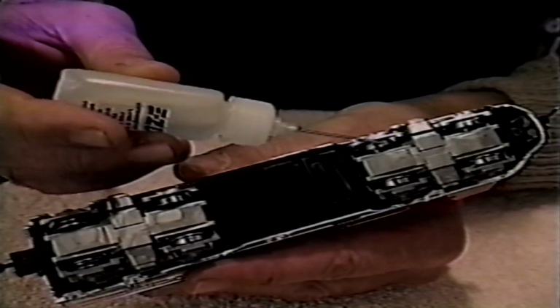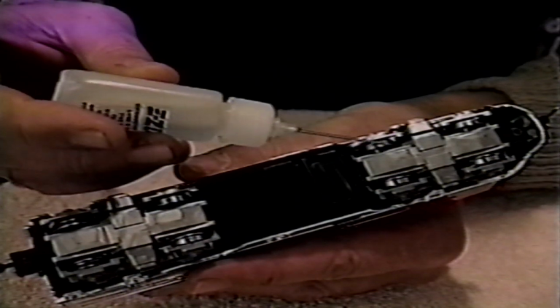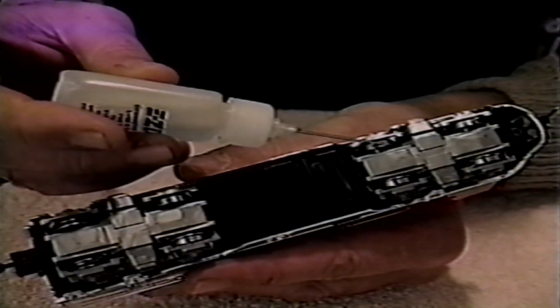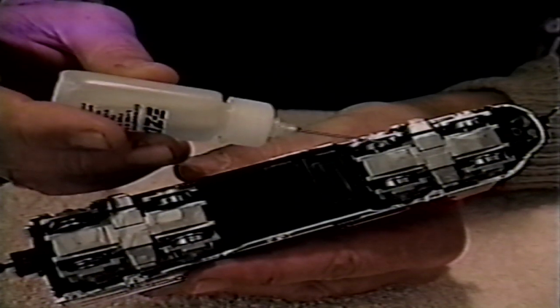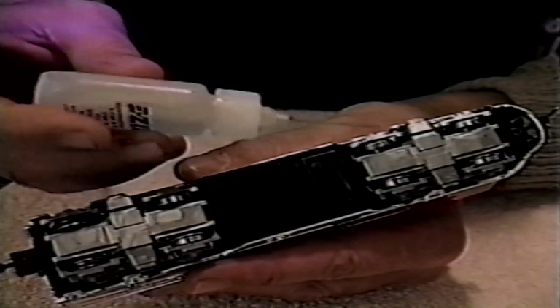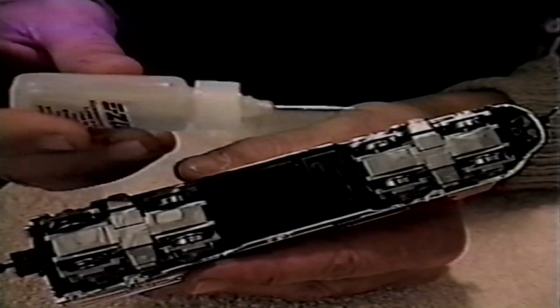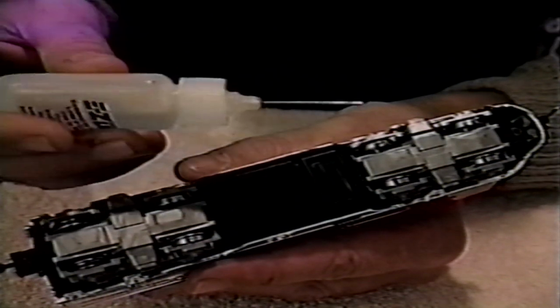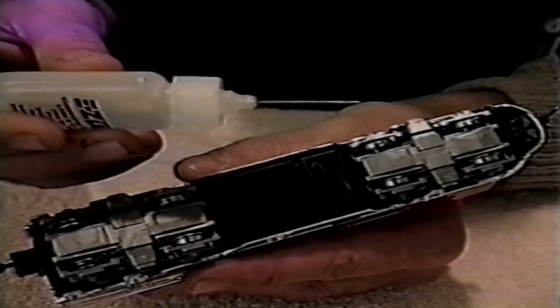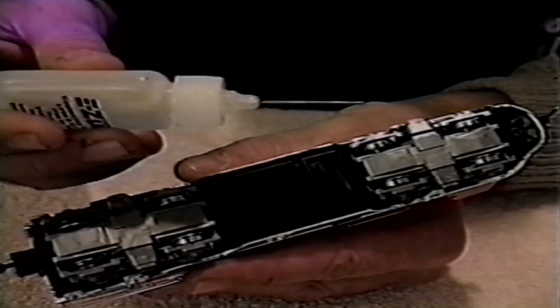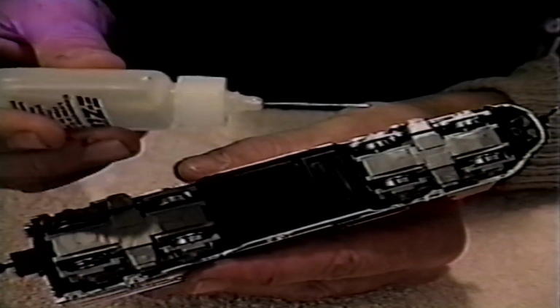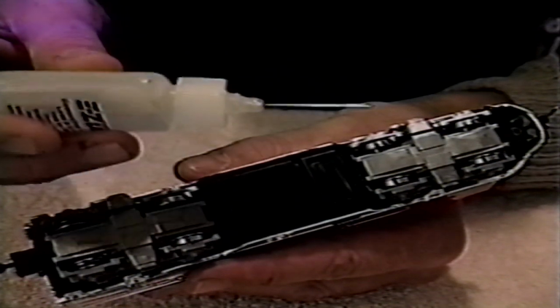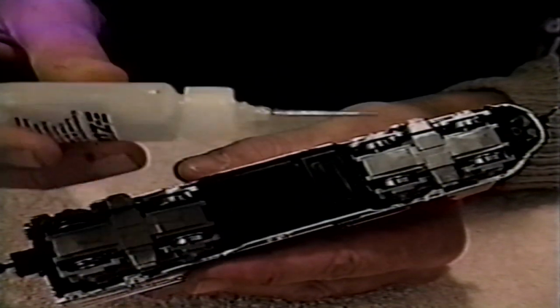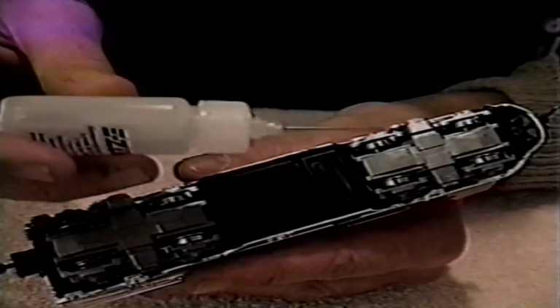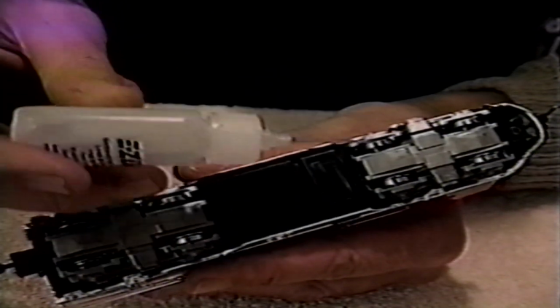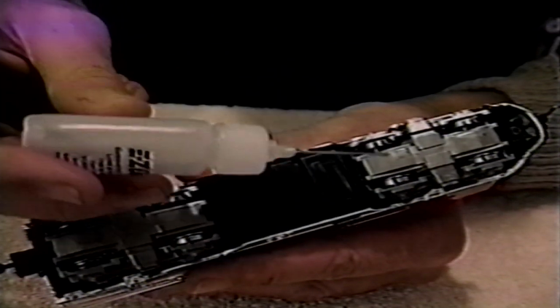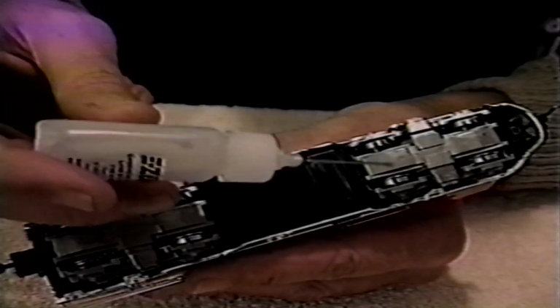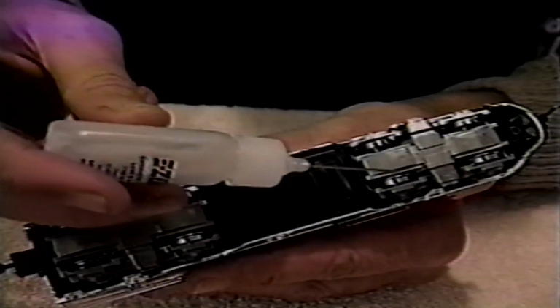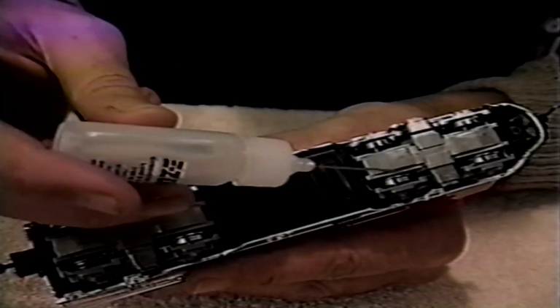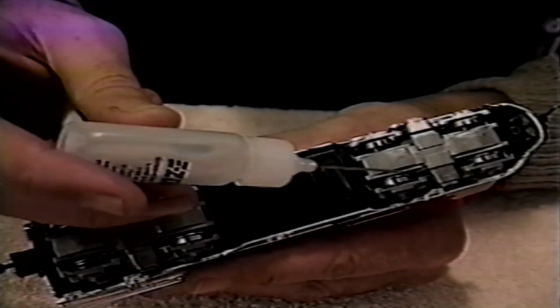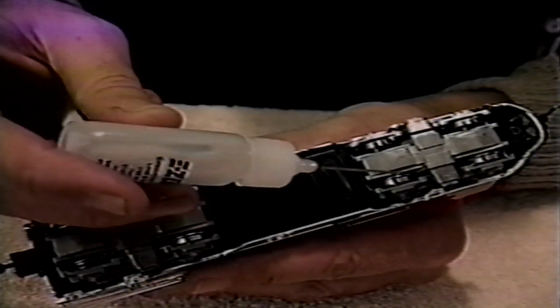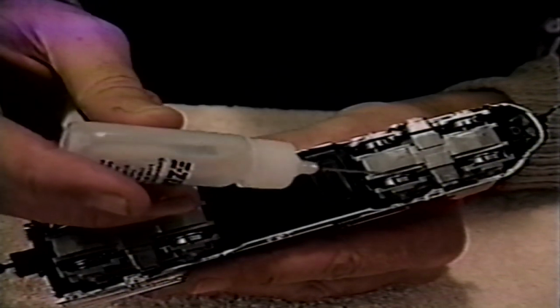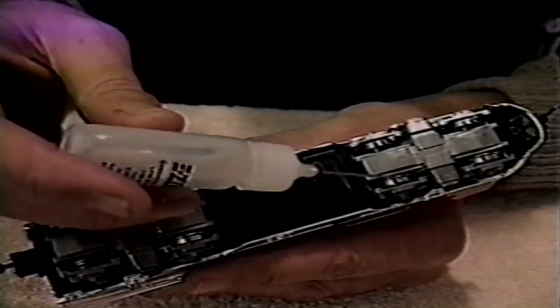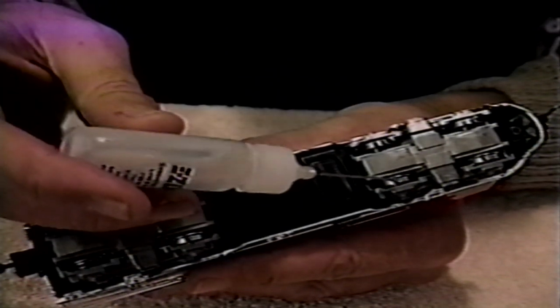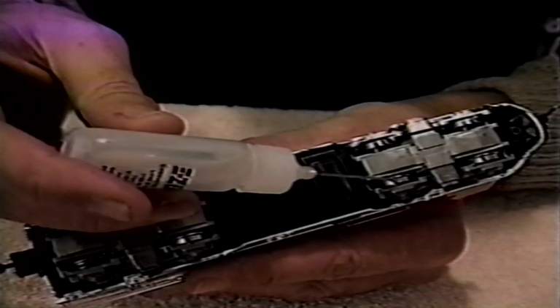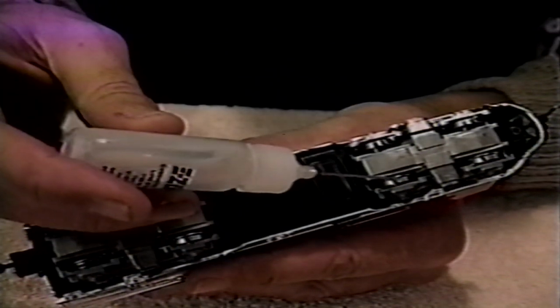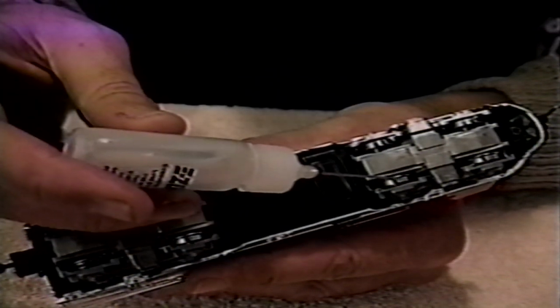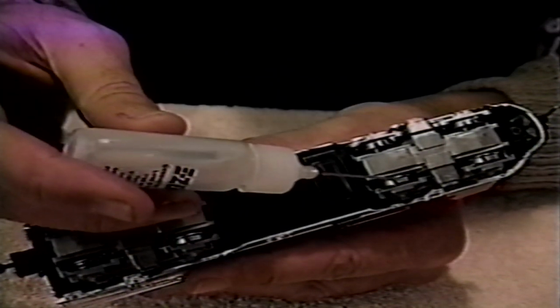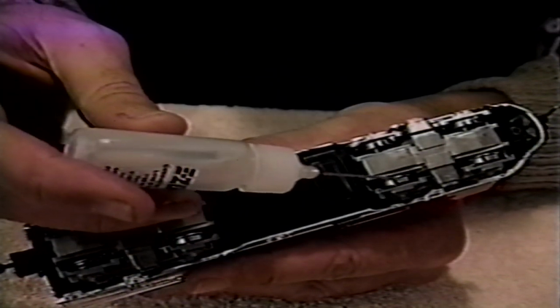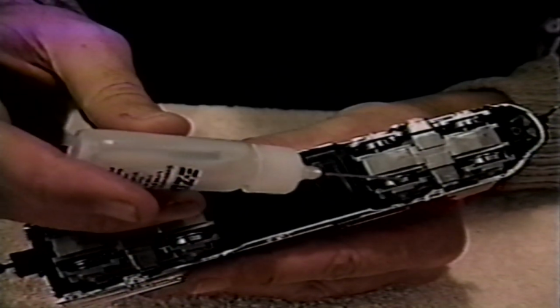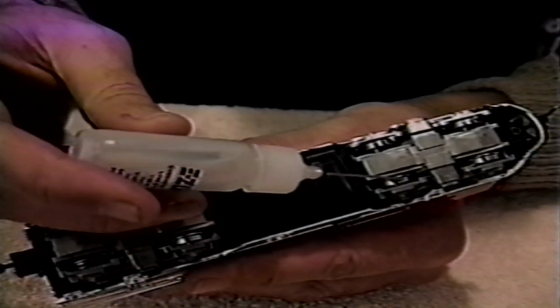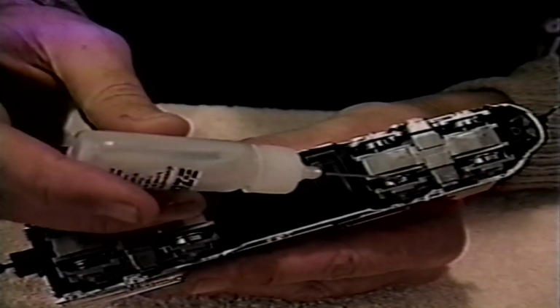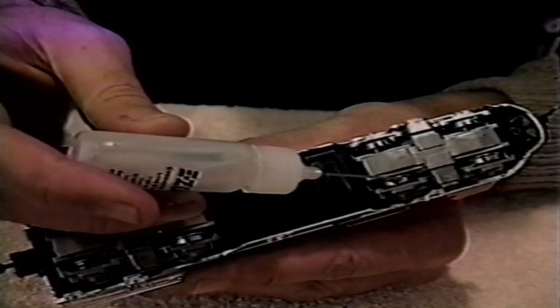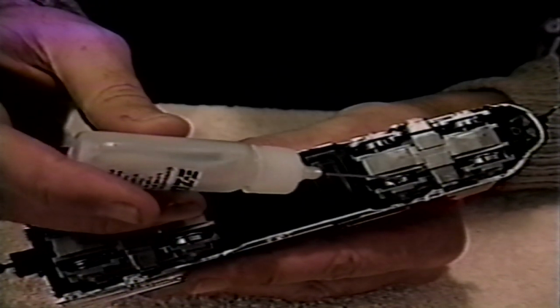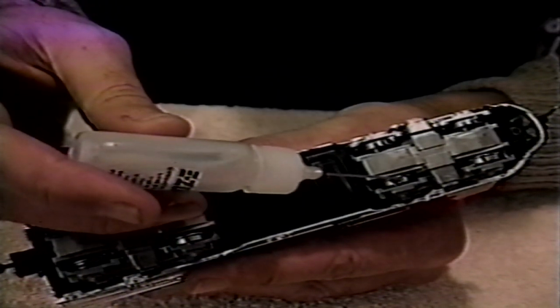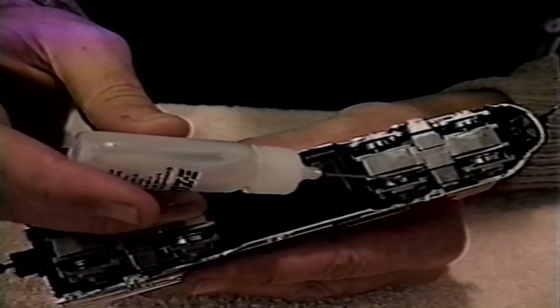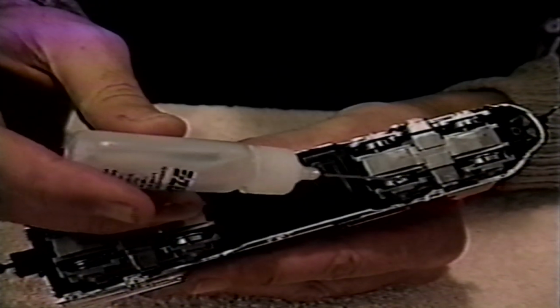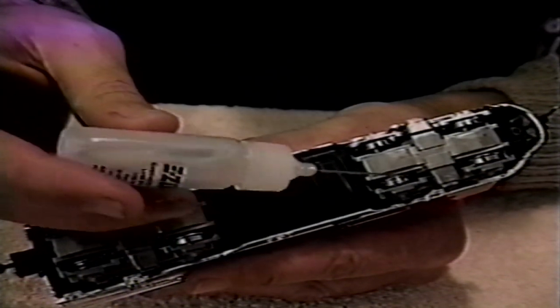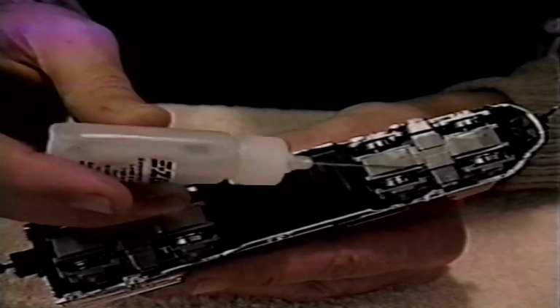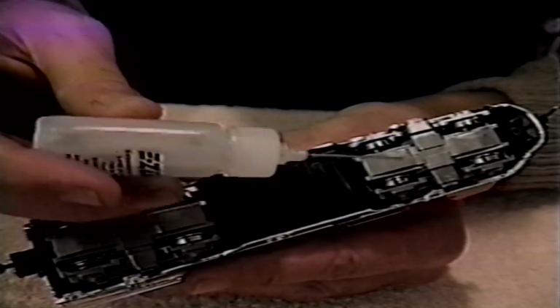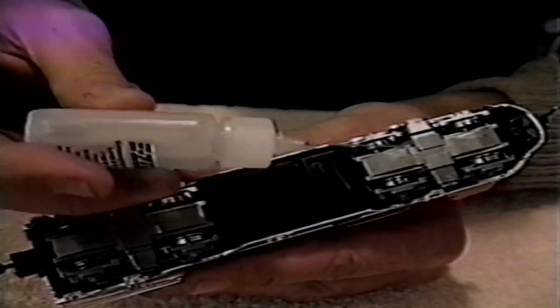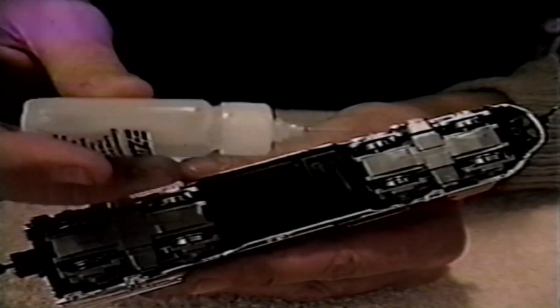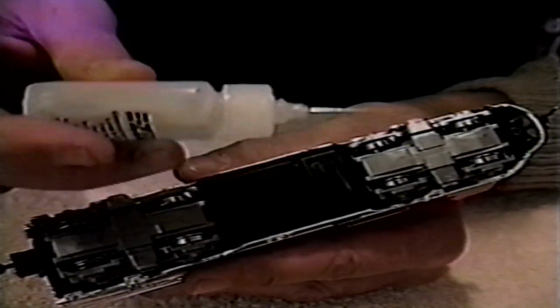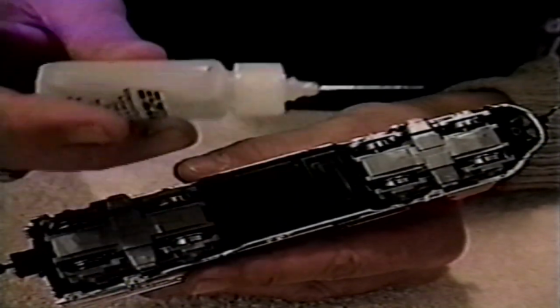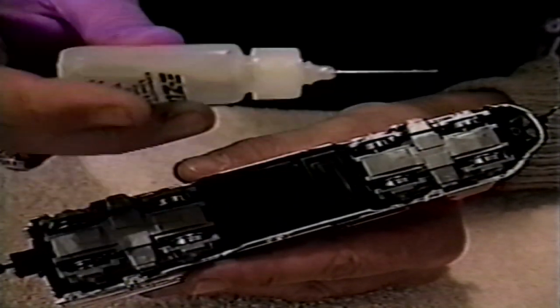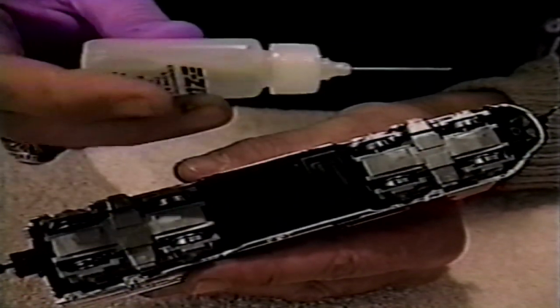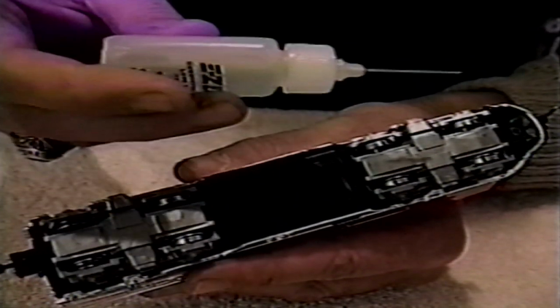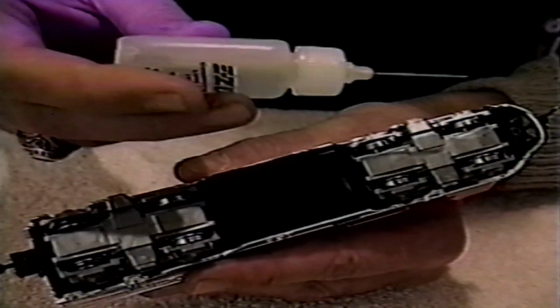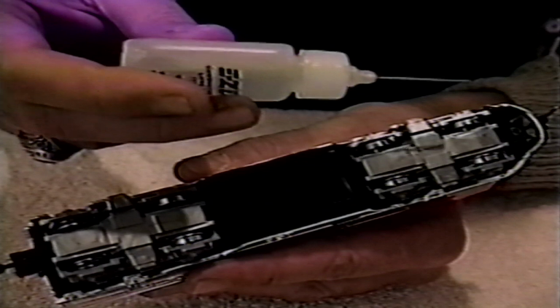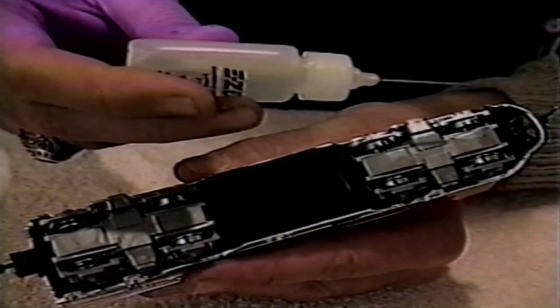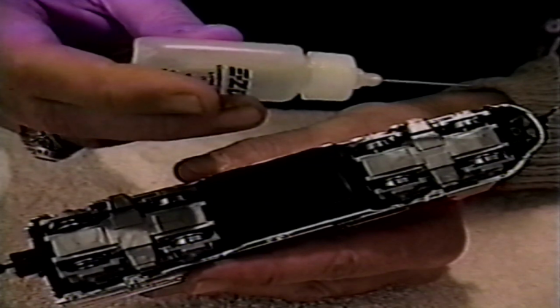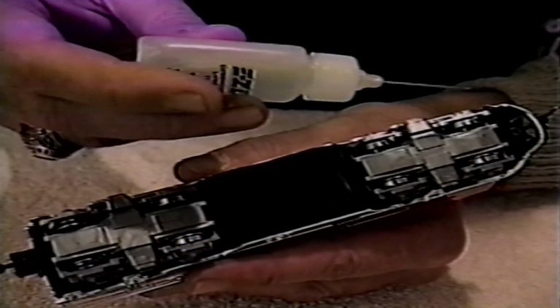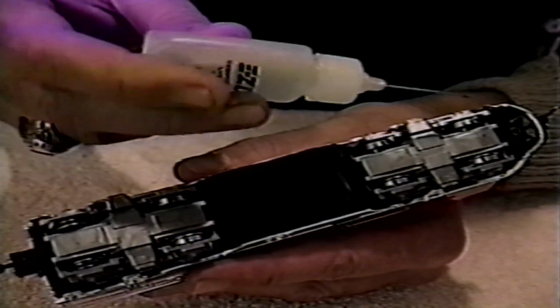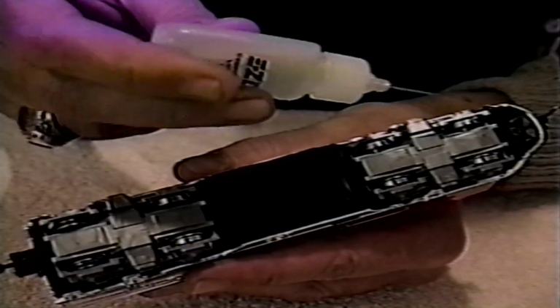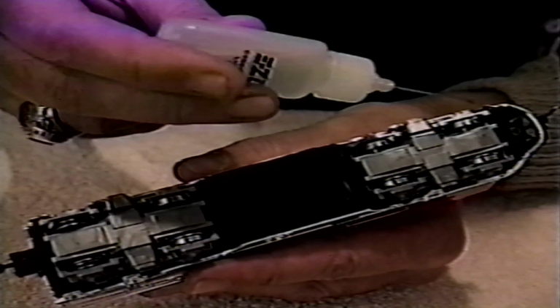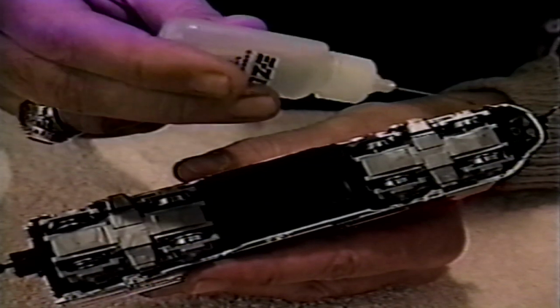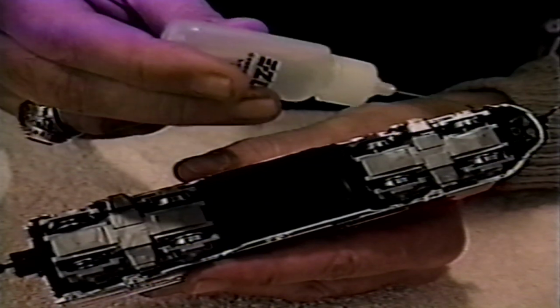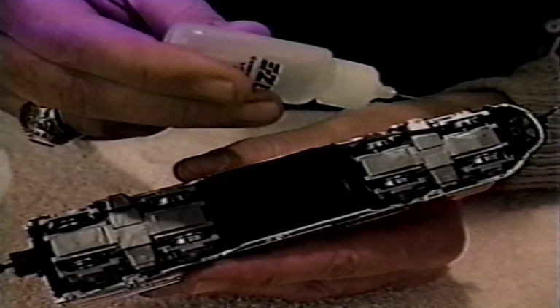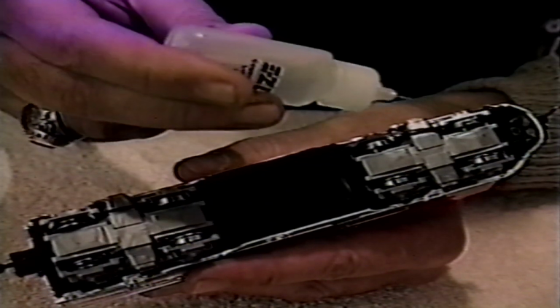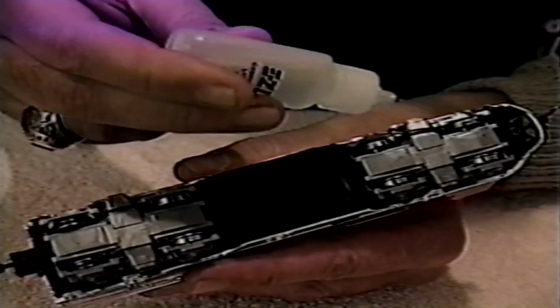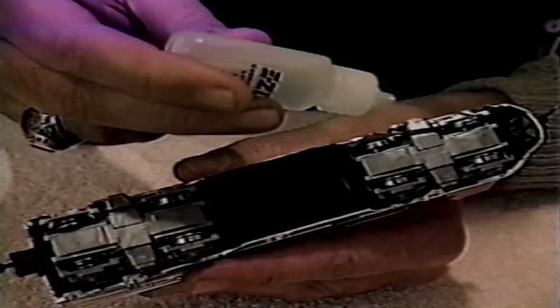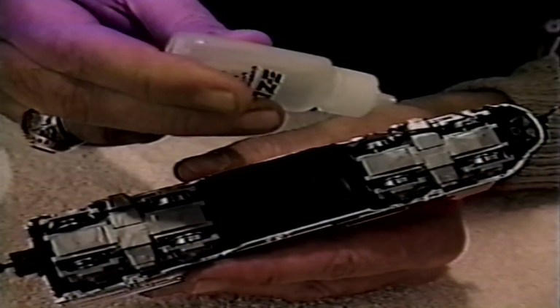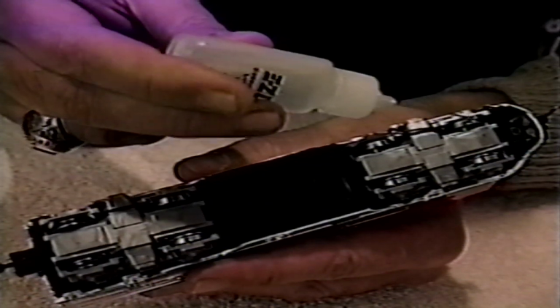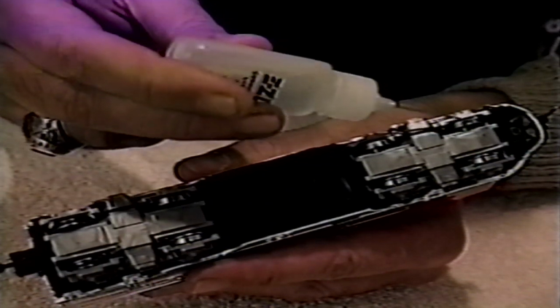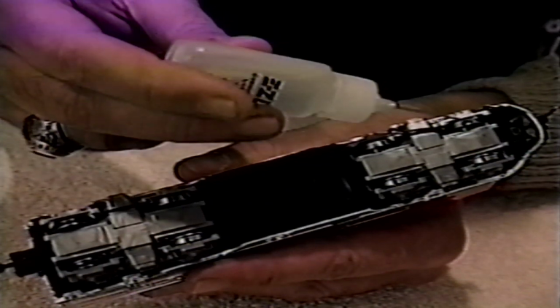Again, you don't need much. Just touch the applicator to each wheel surface without squeezing the bottle.